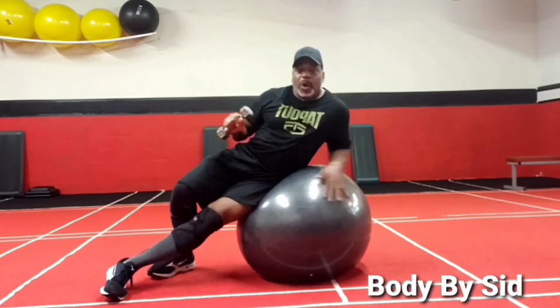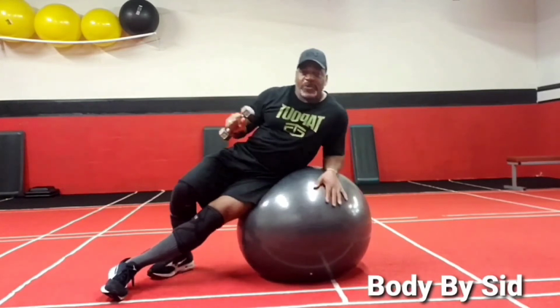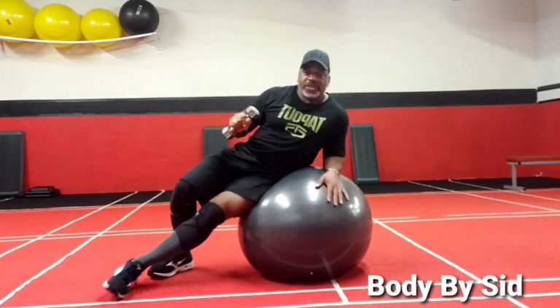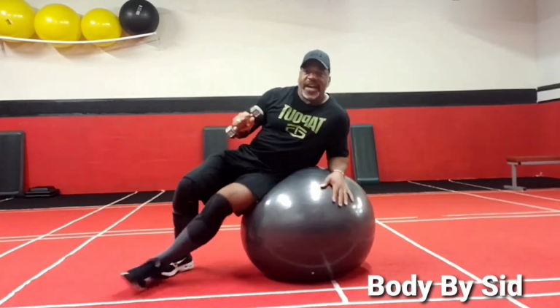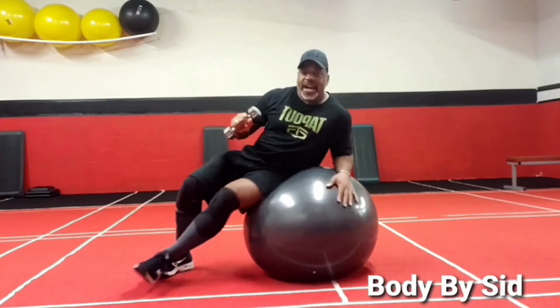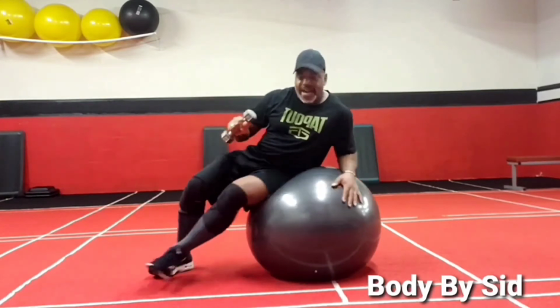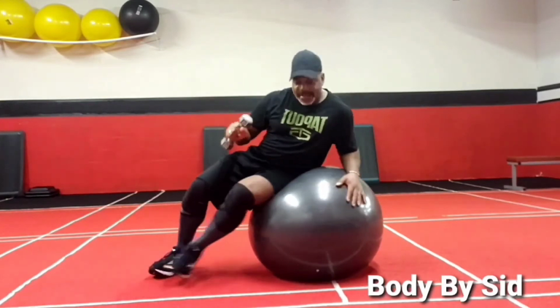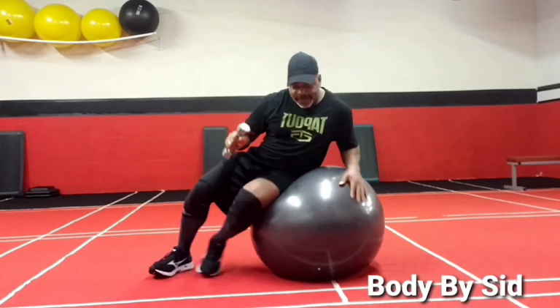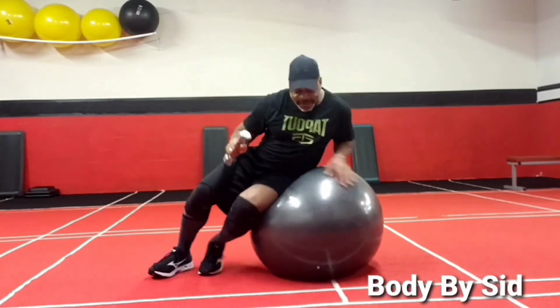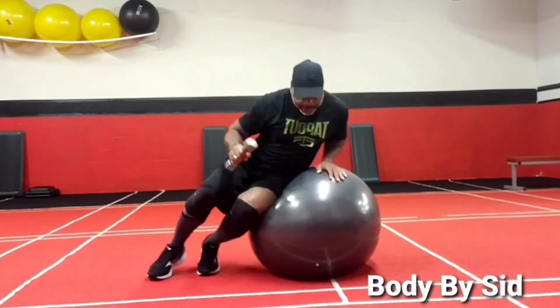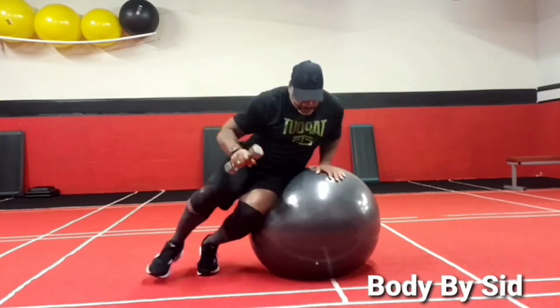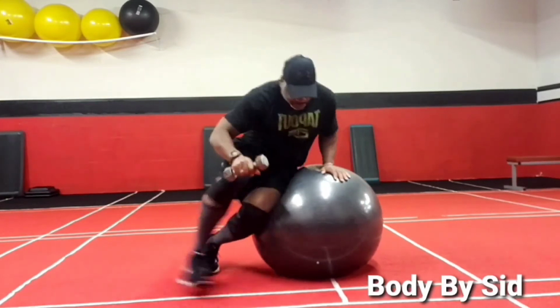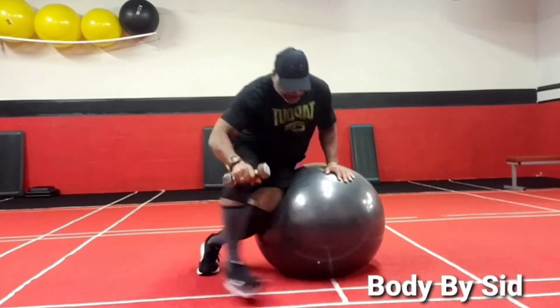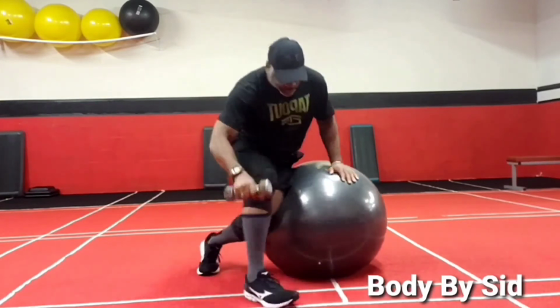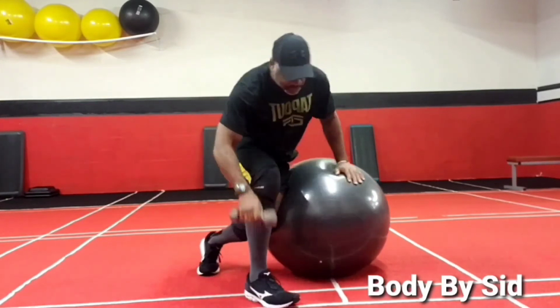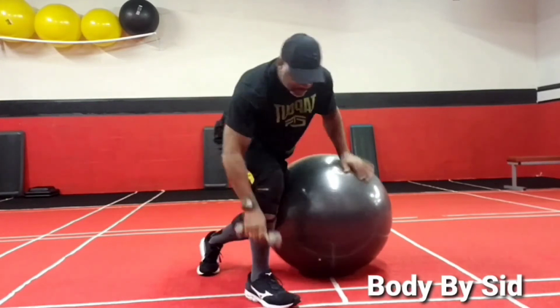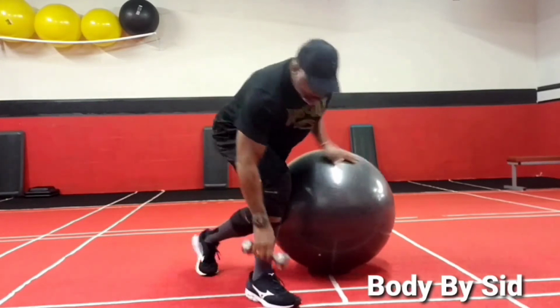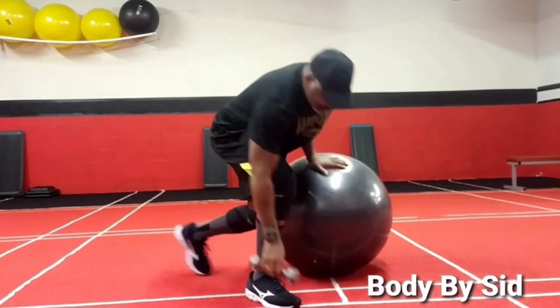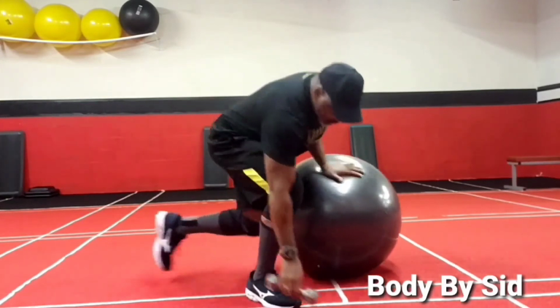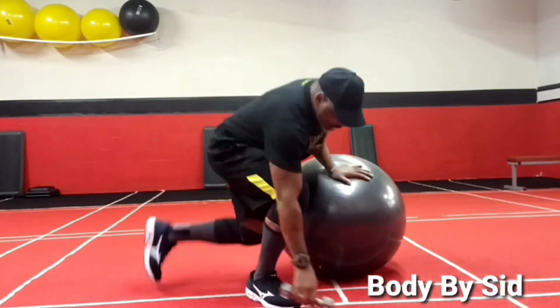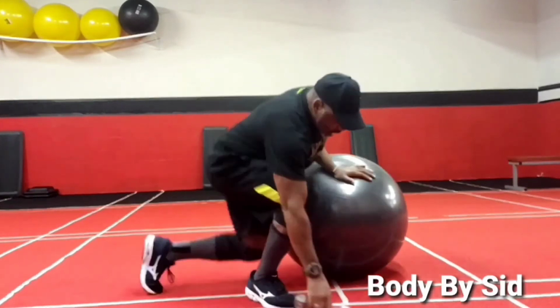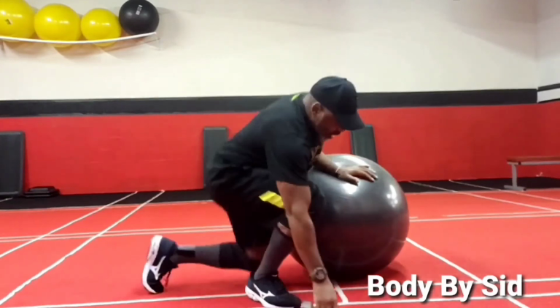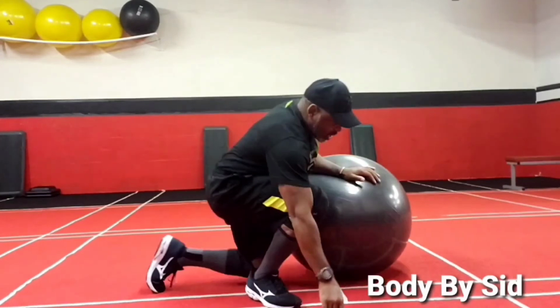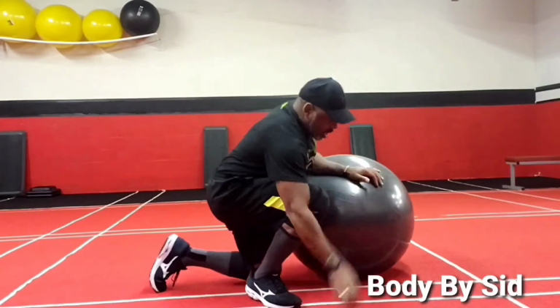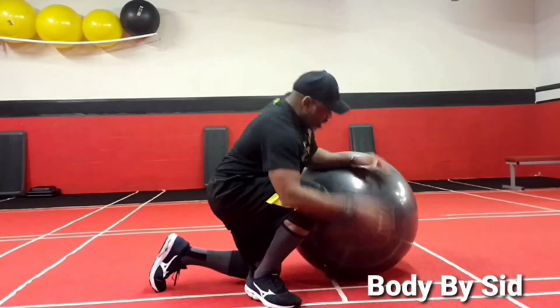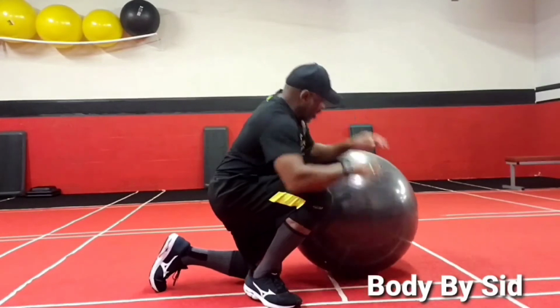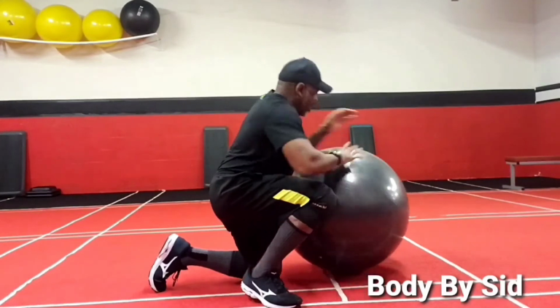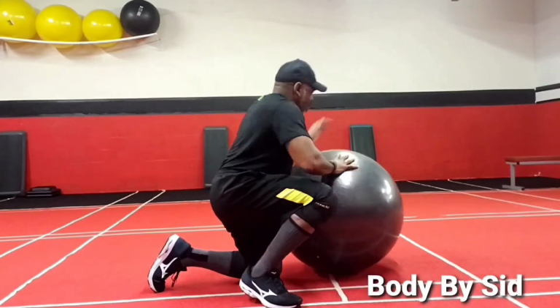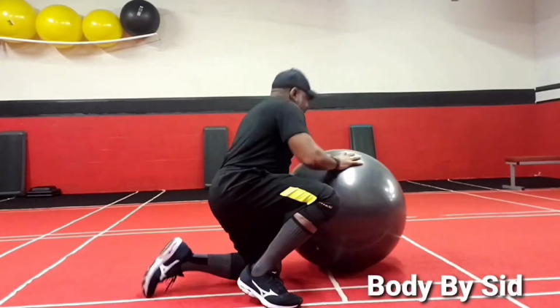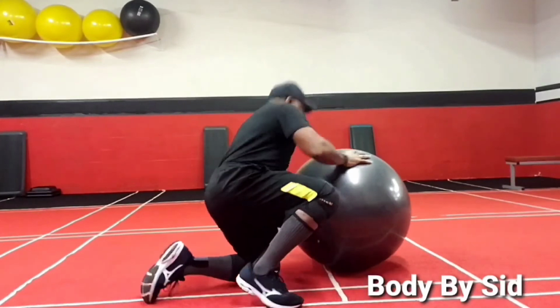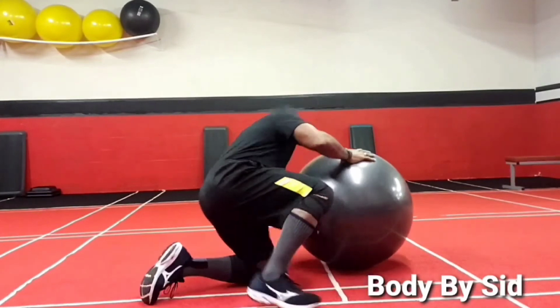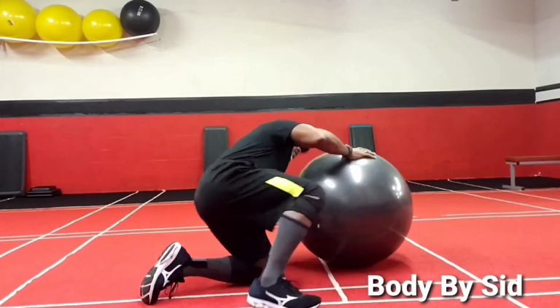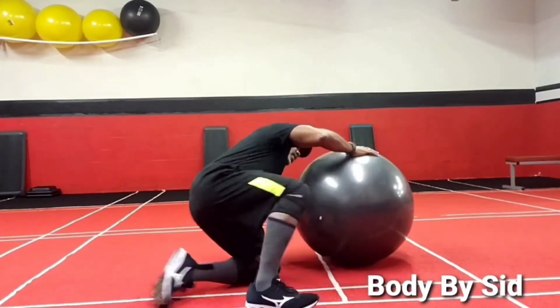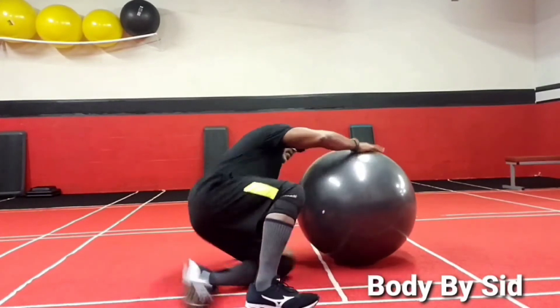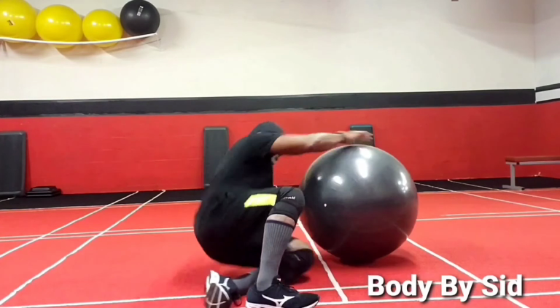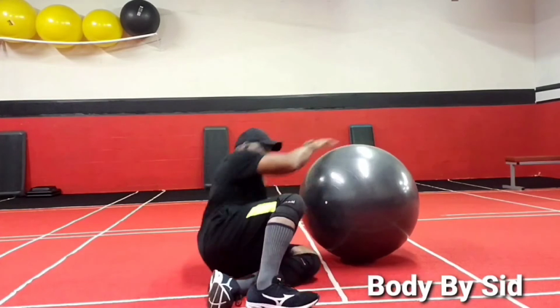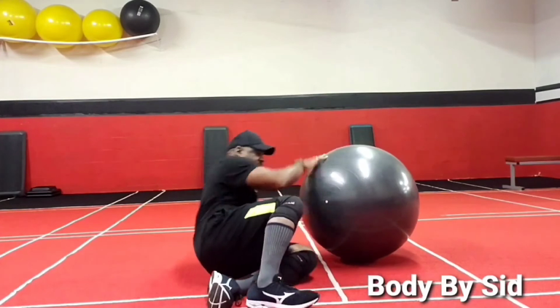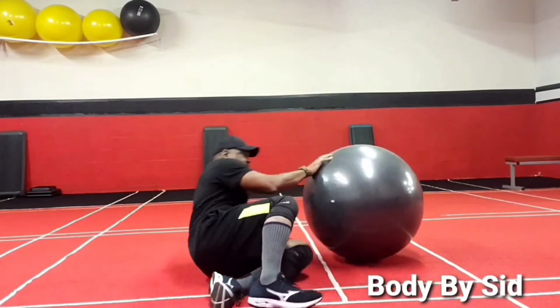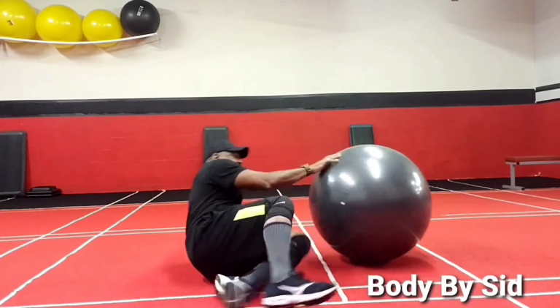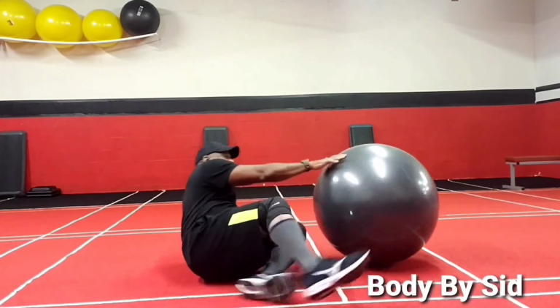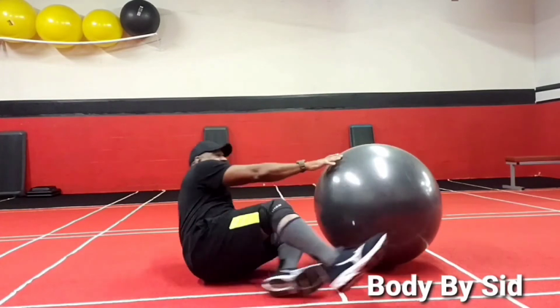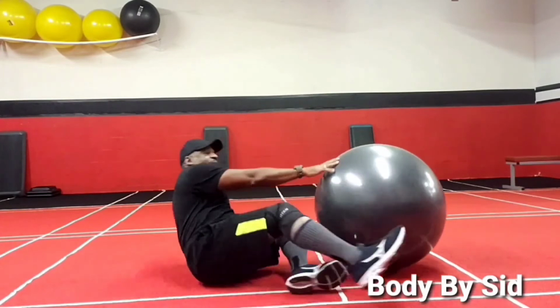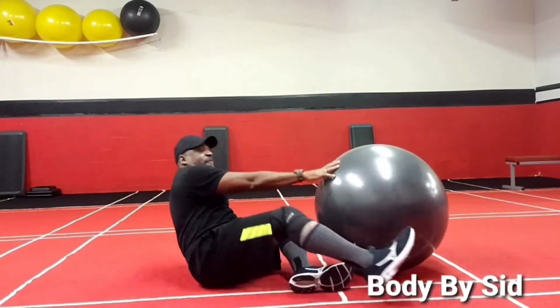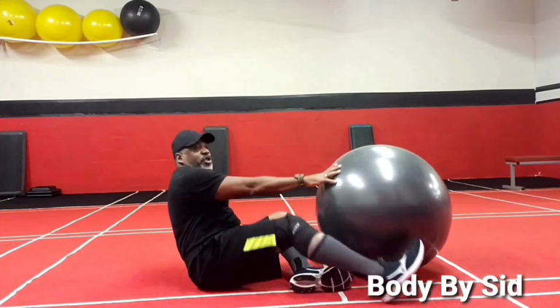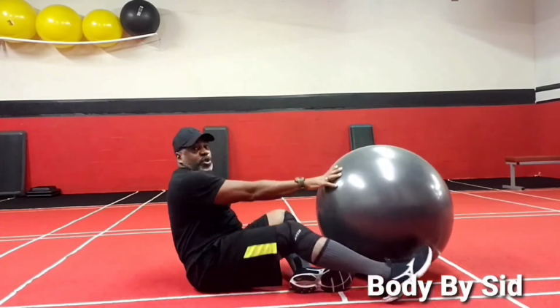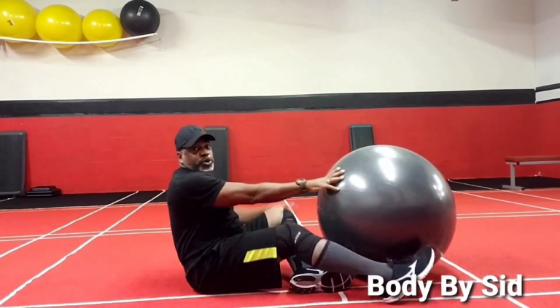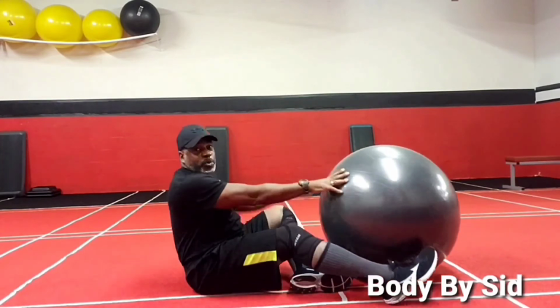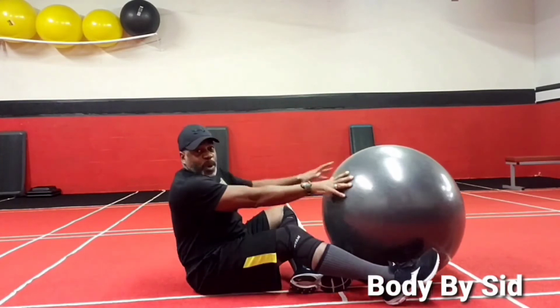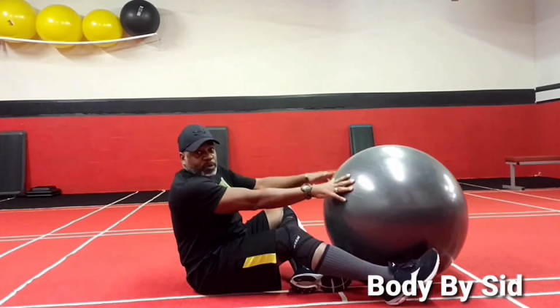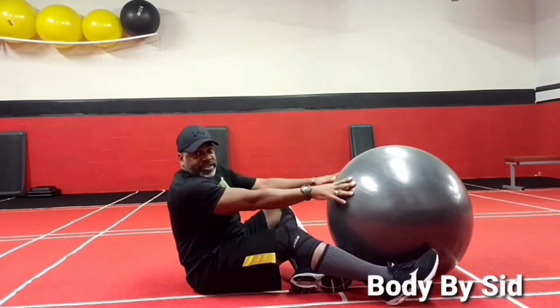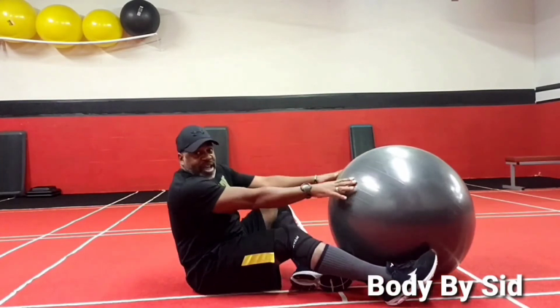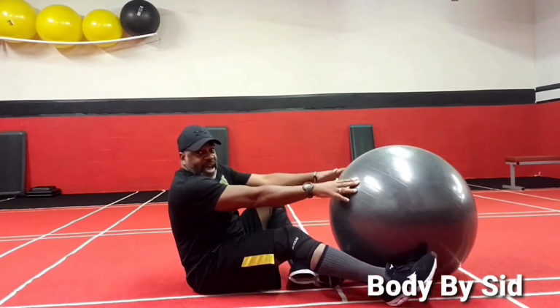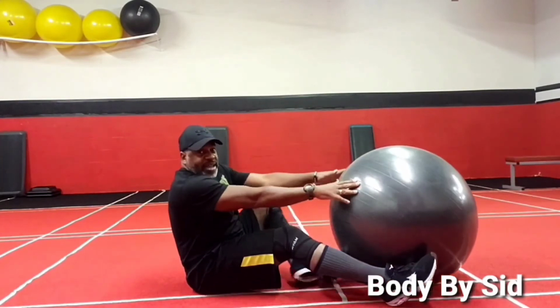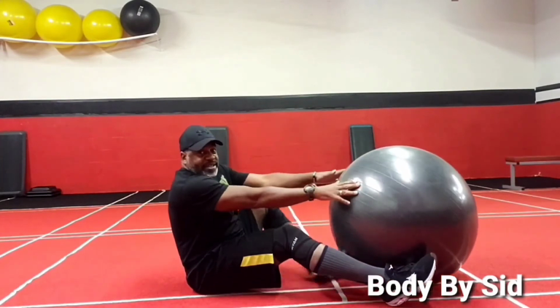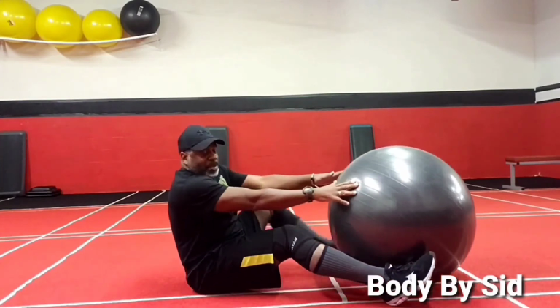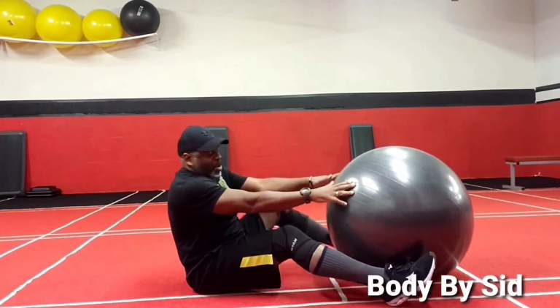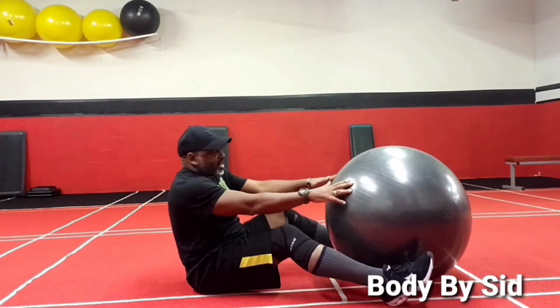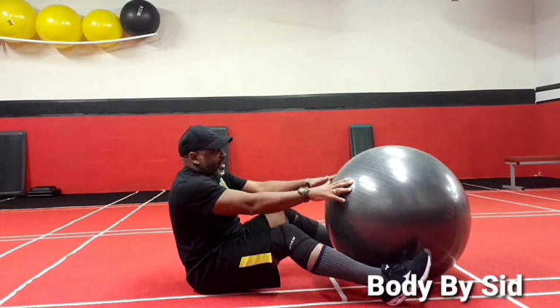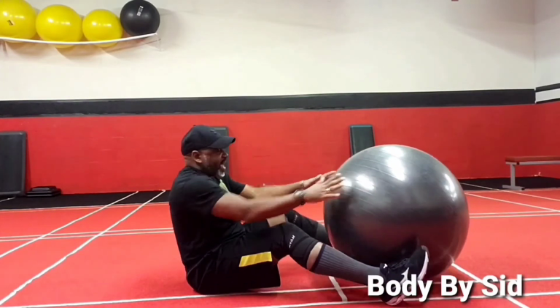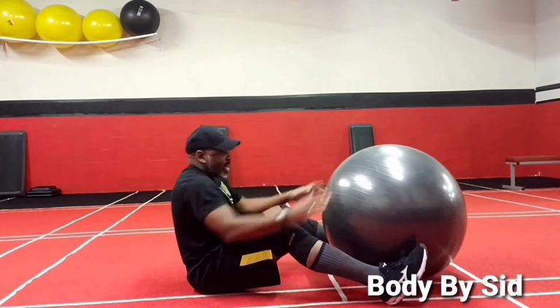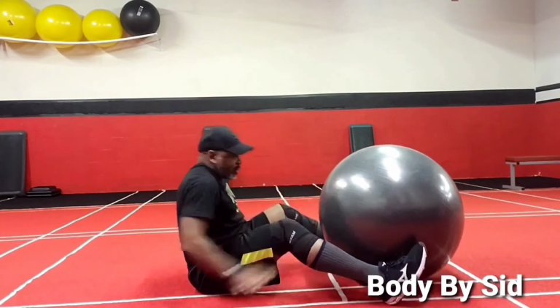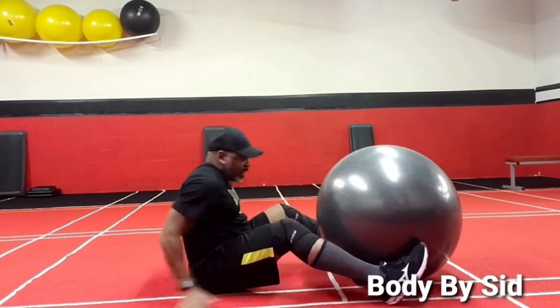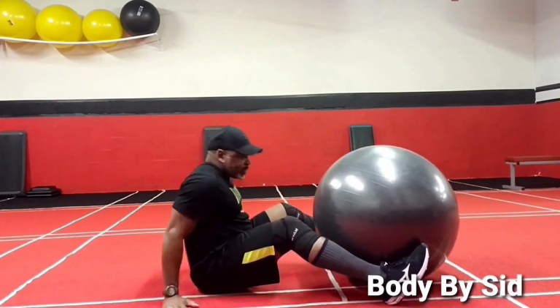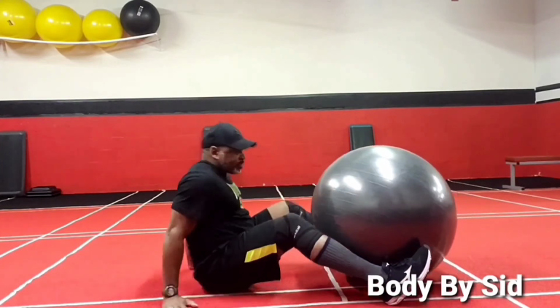Both sides. After you do both sides, come on down.